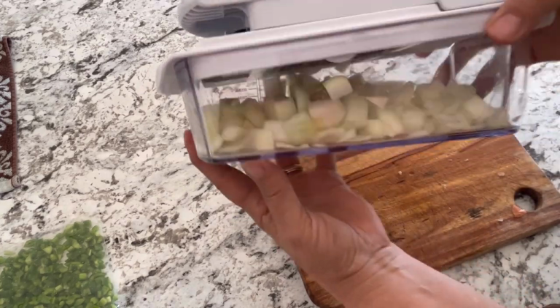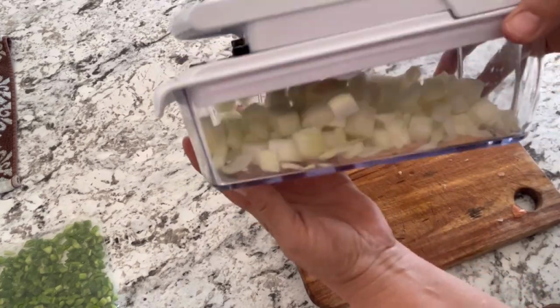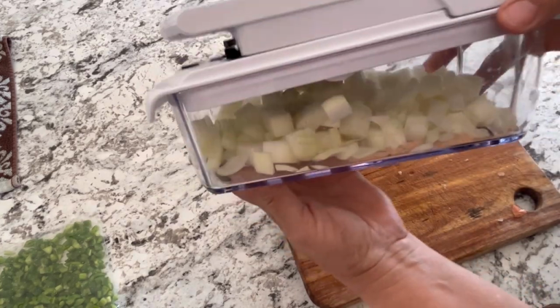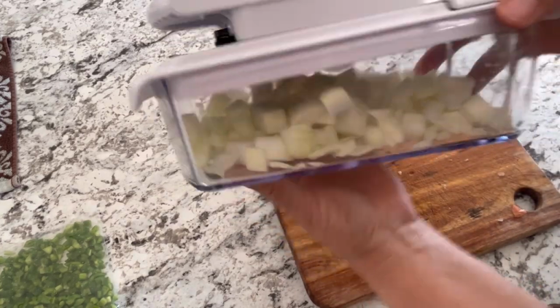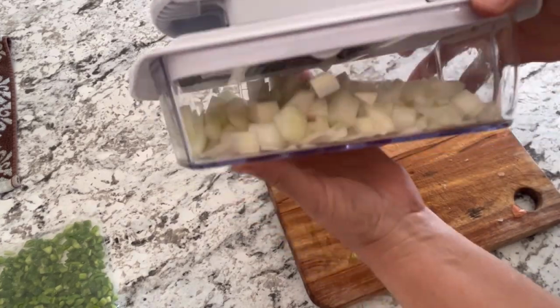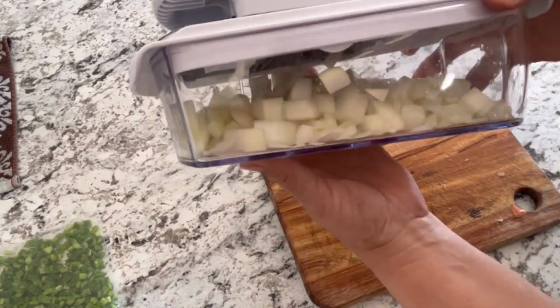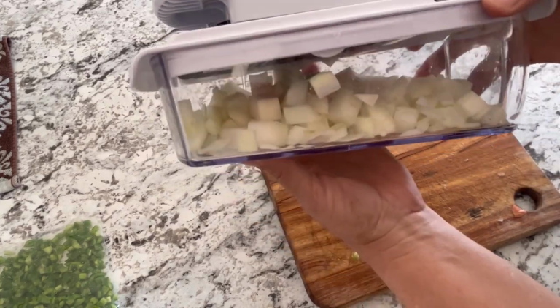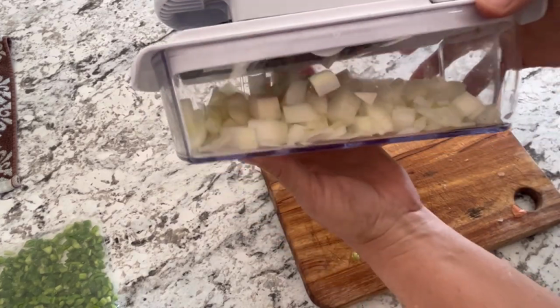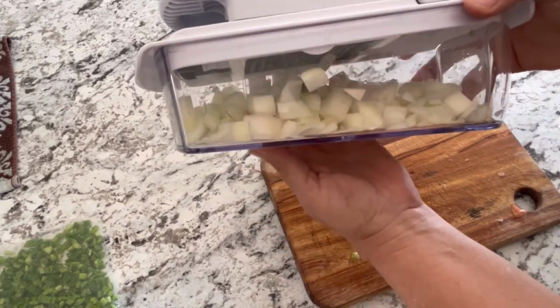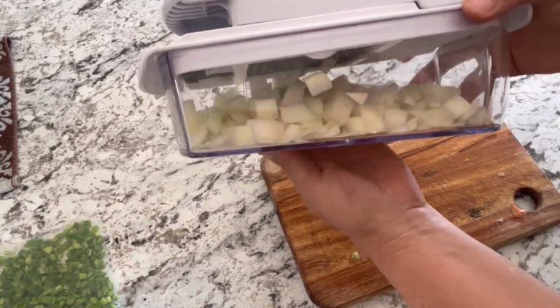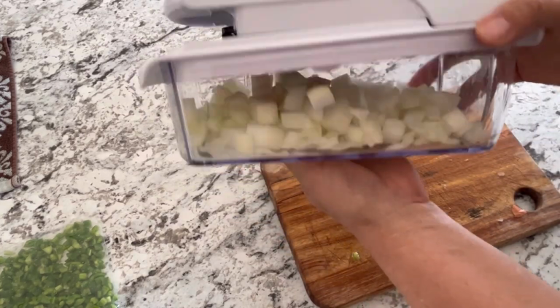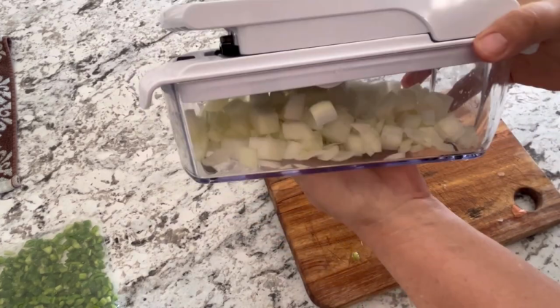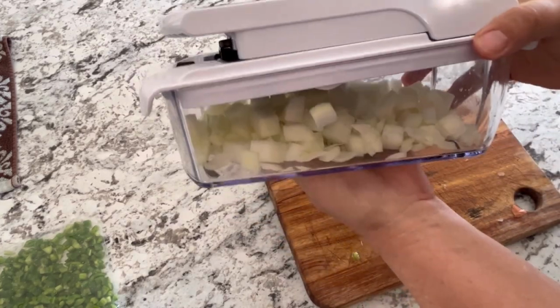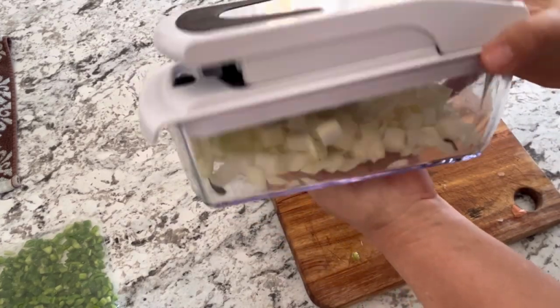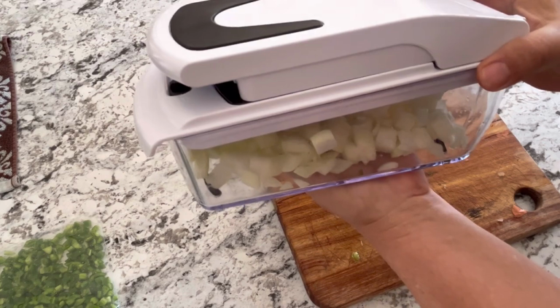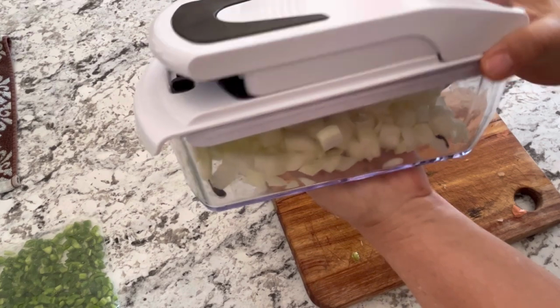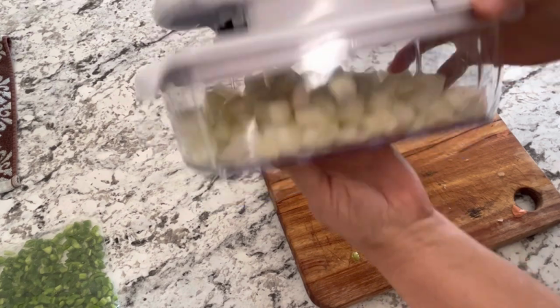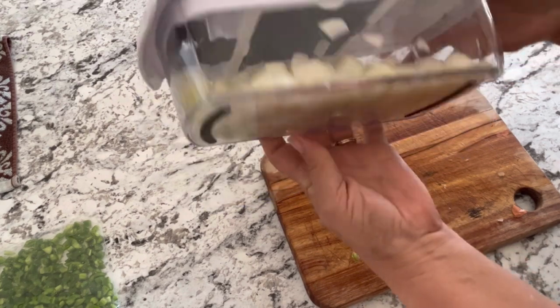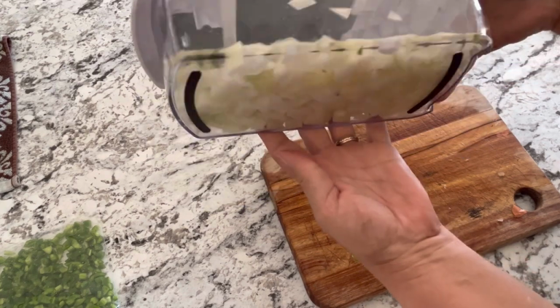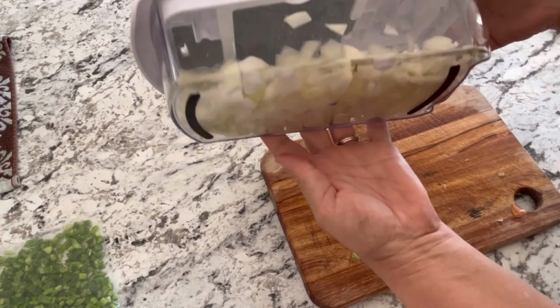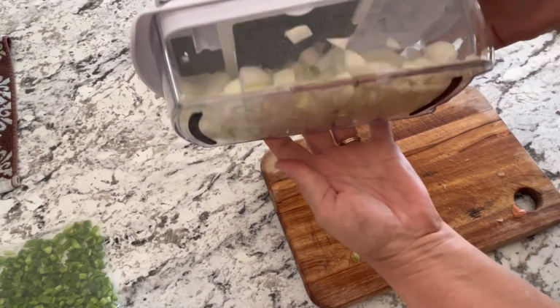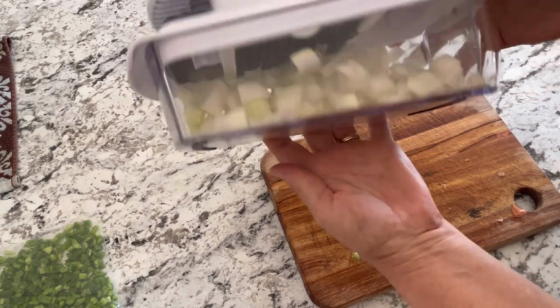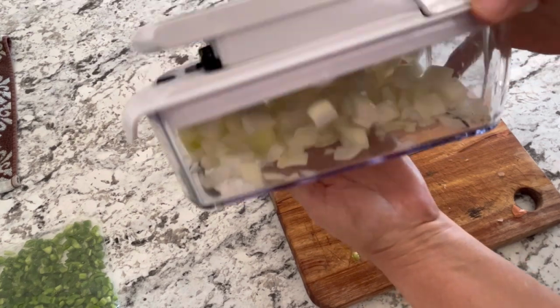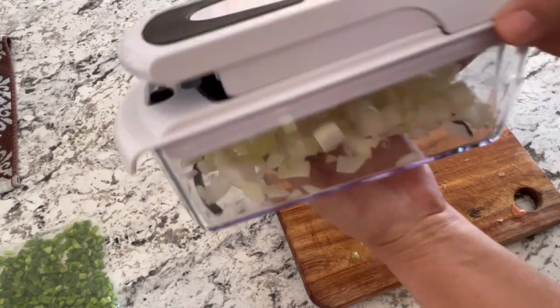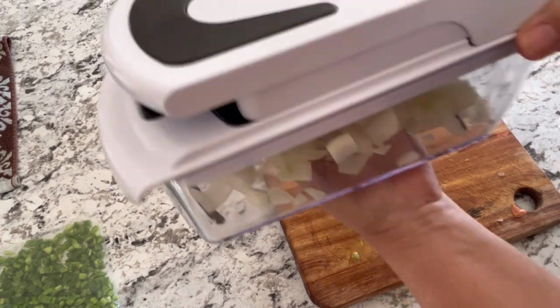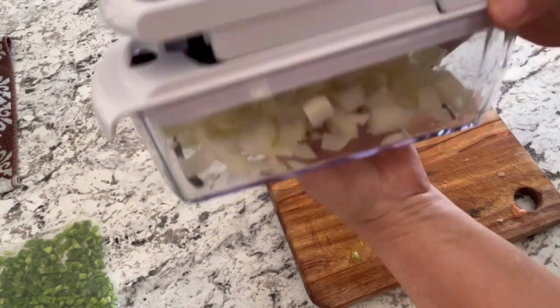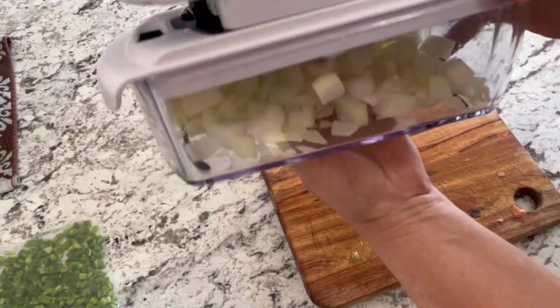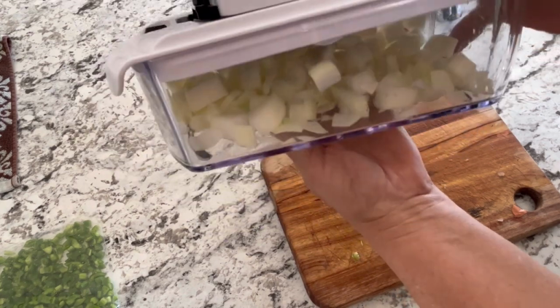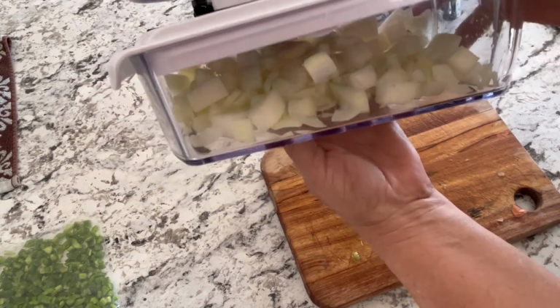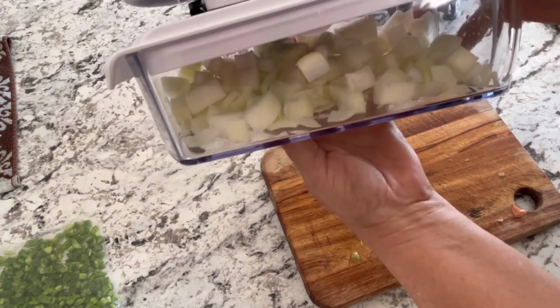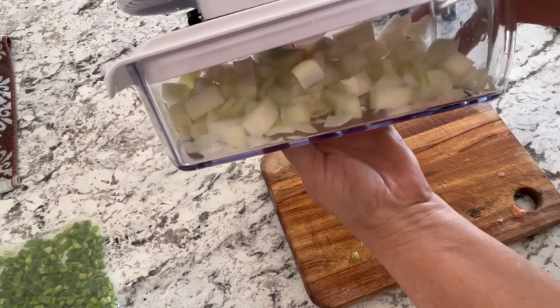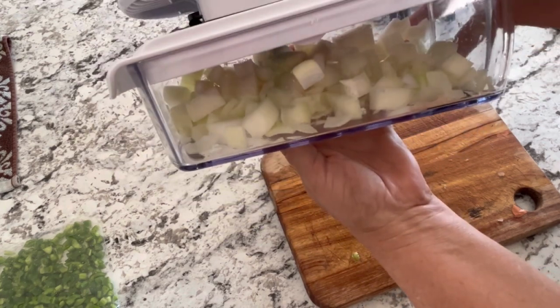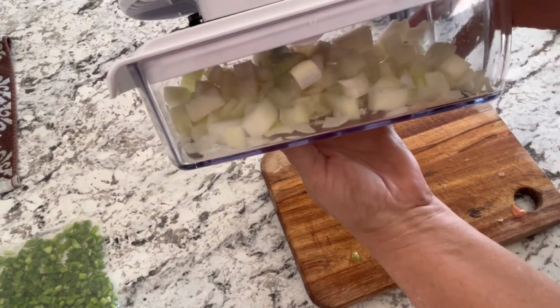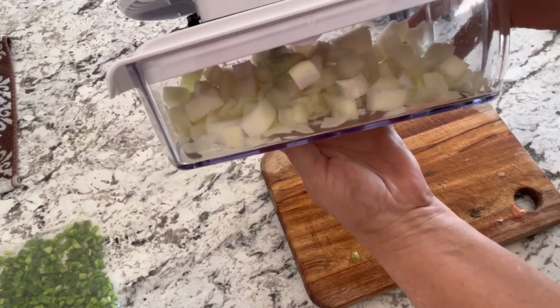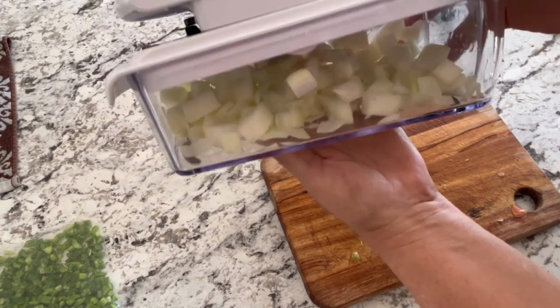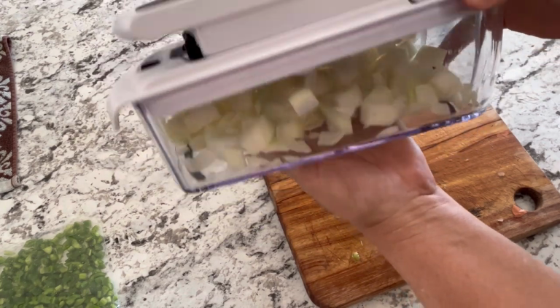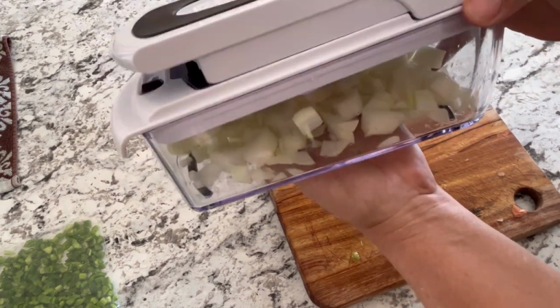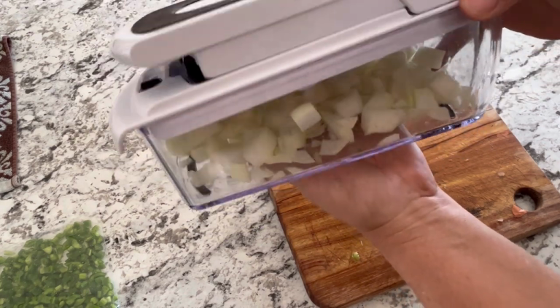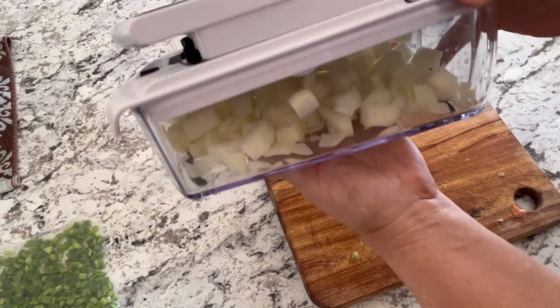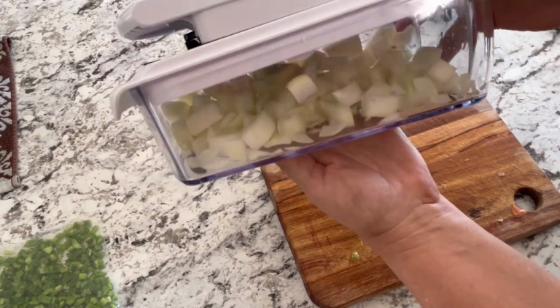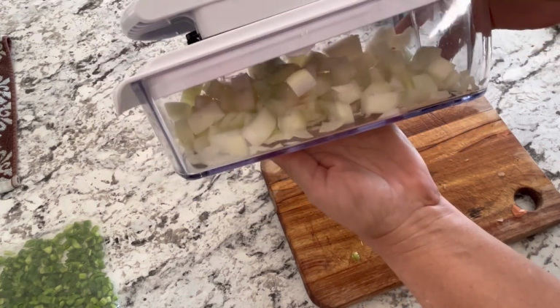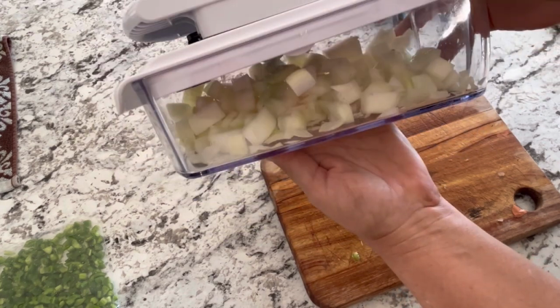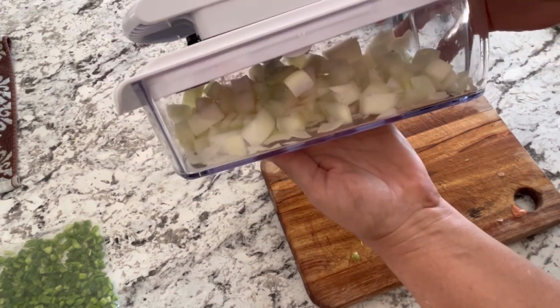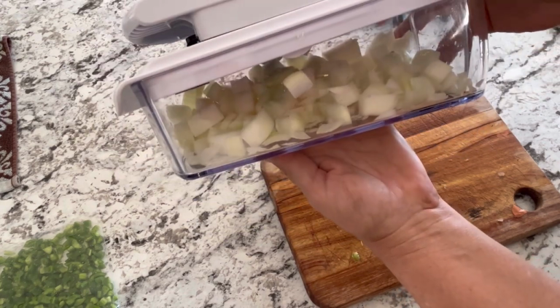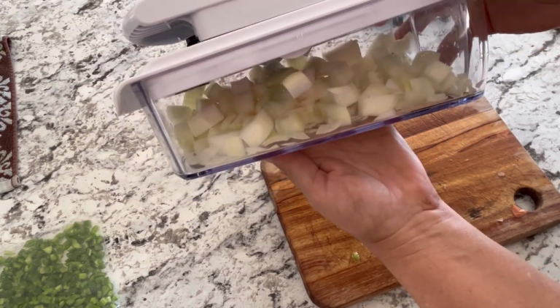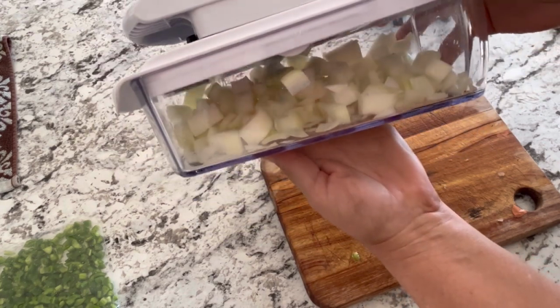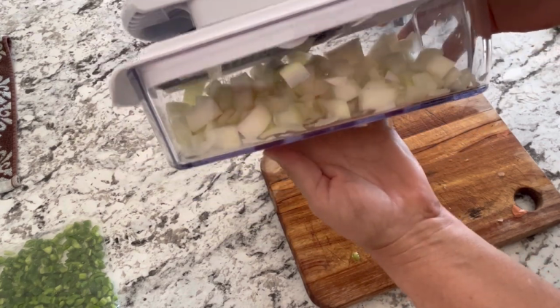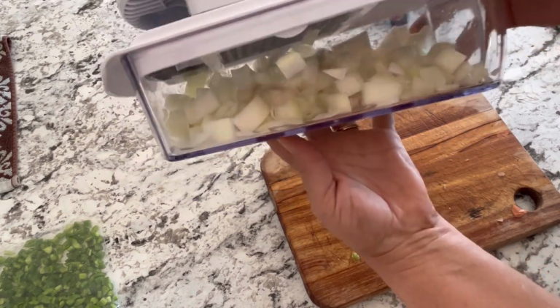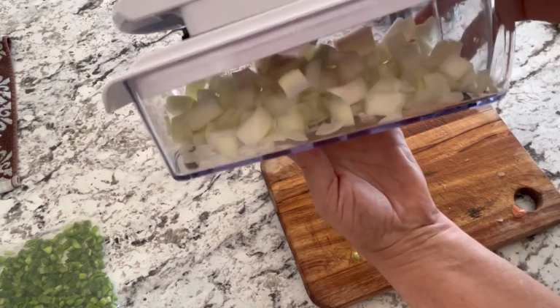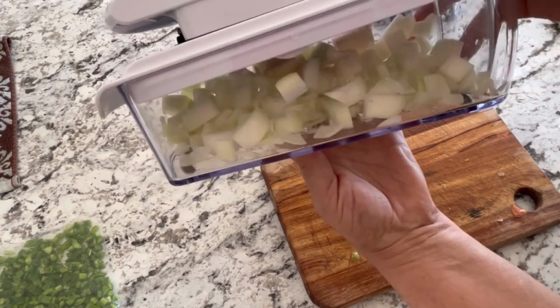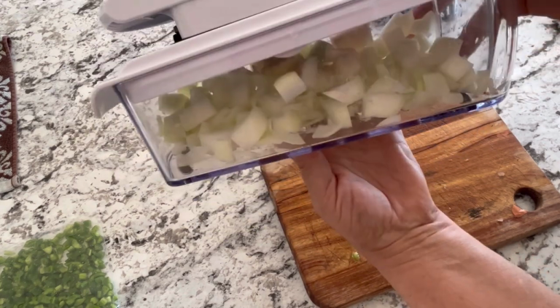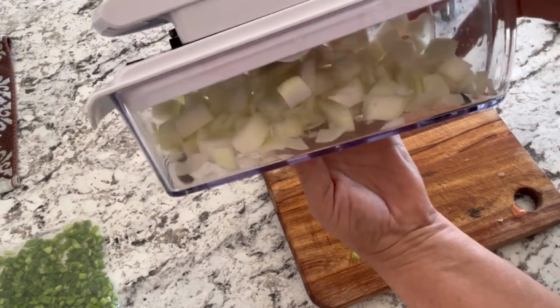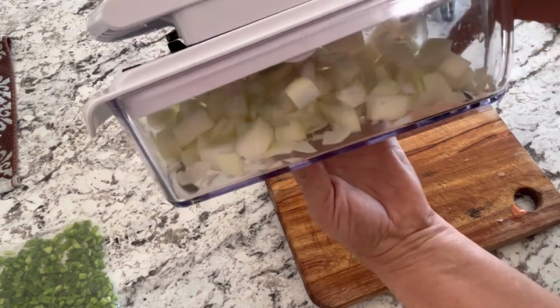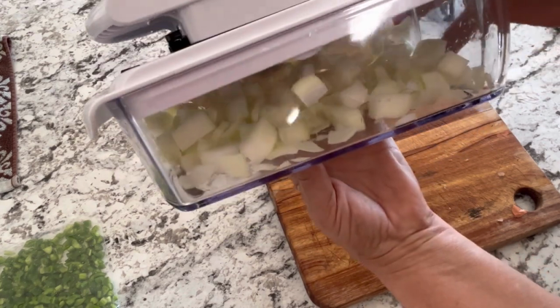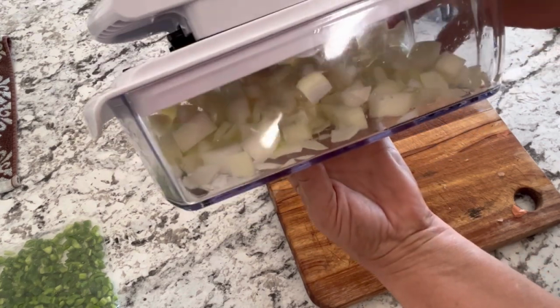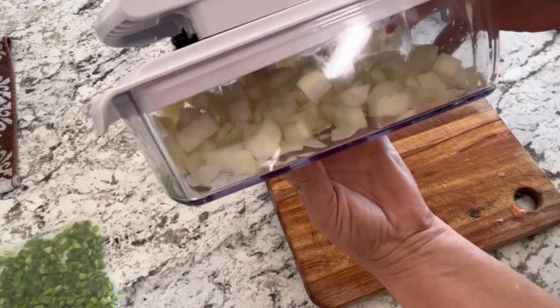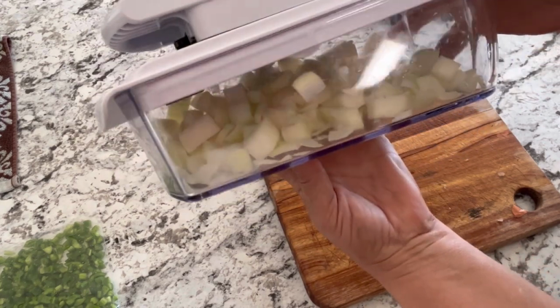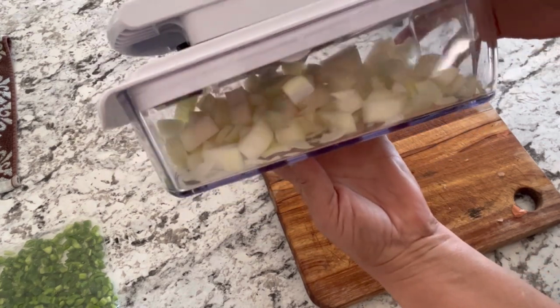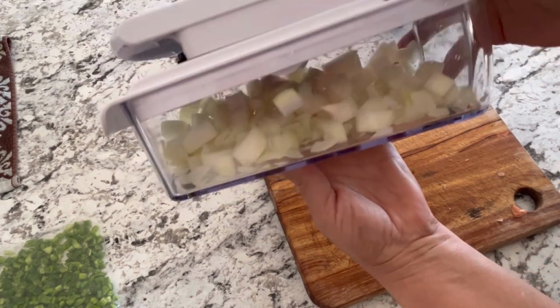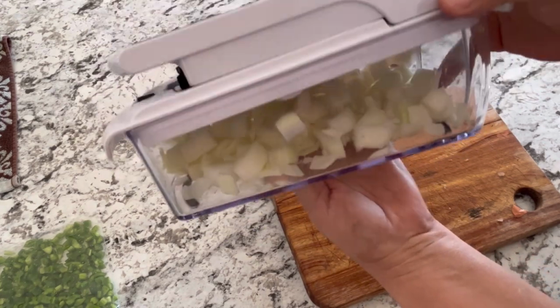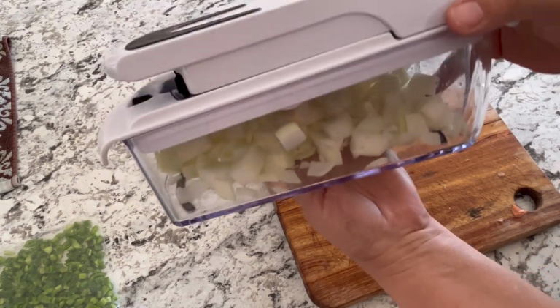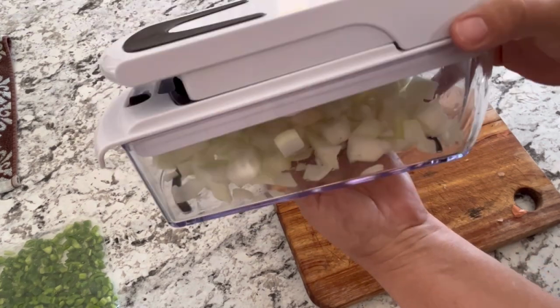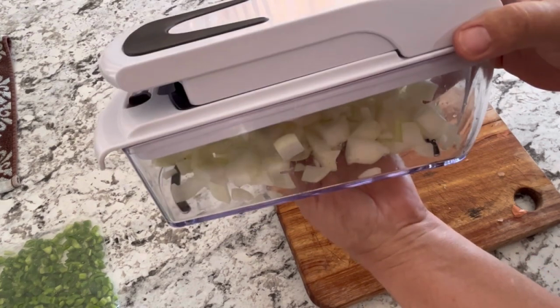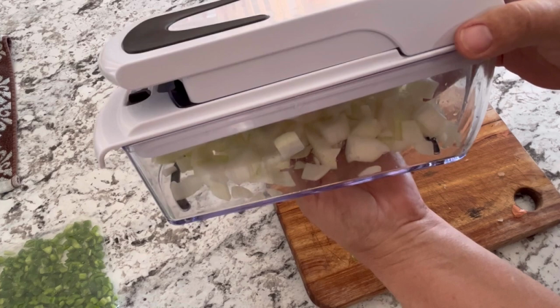In about 30 seconds you've got a whole pile of chopped up onions ready for the freezer, and I didn't even shed a tear!